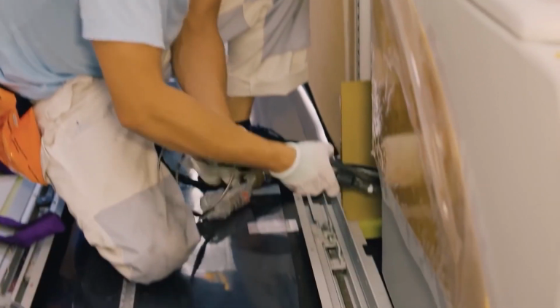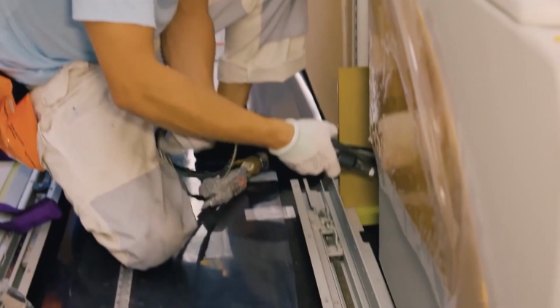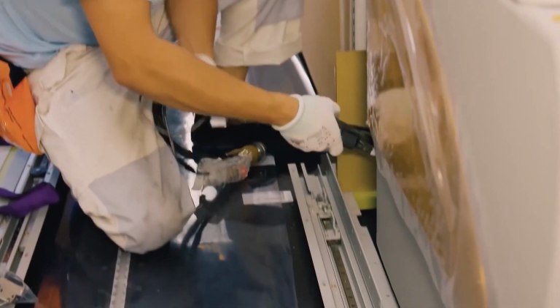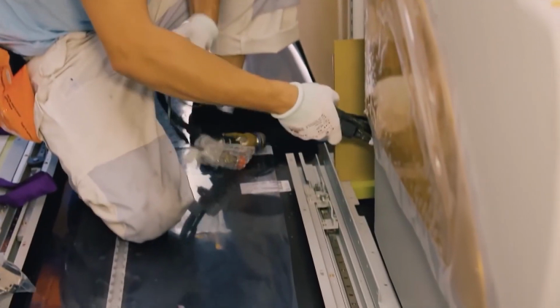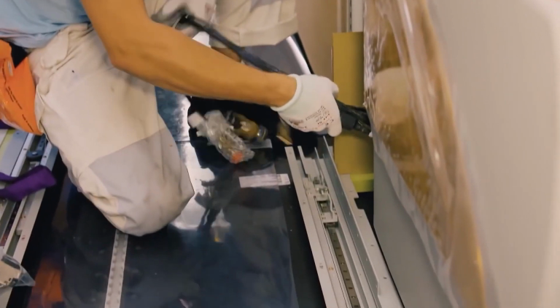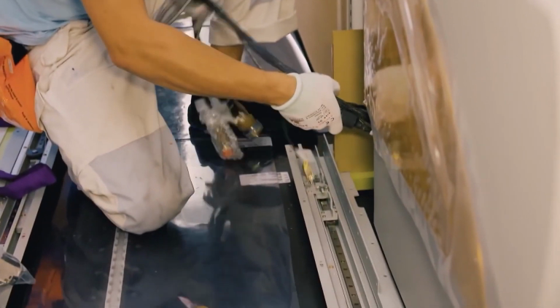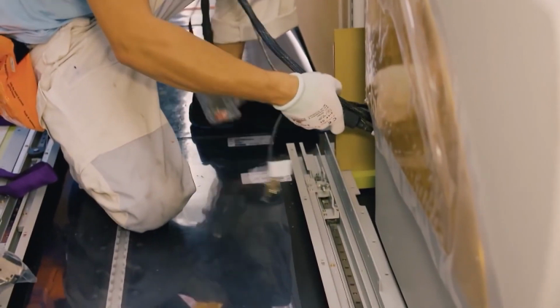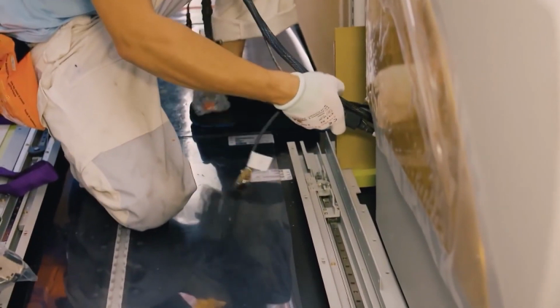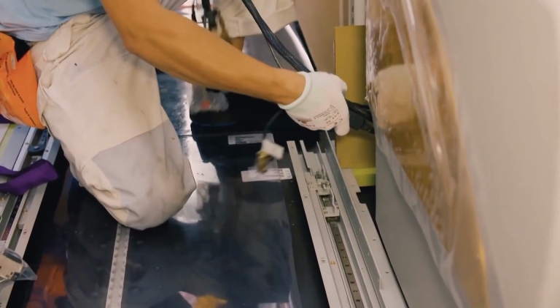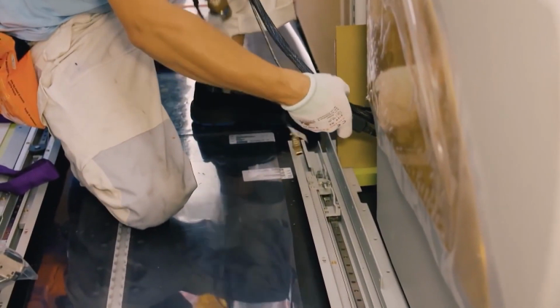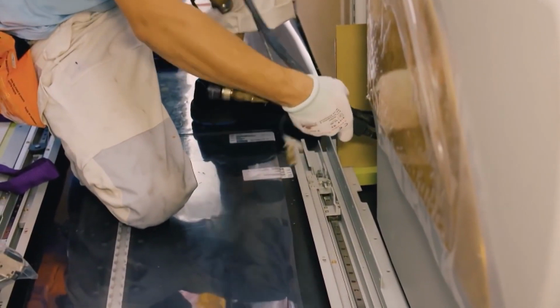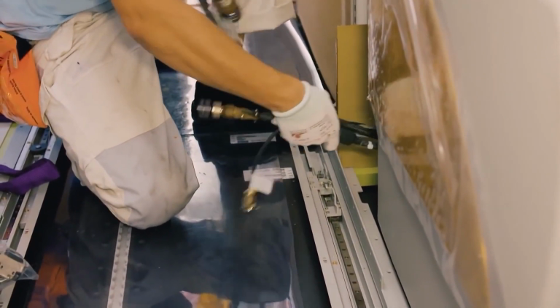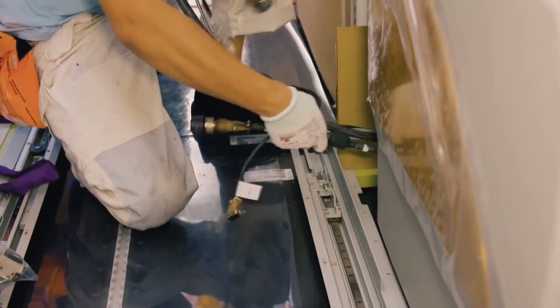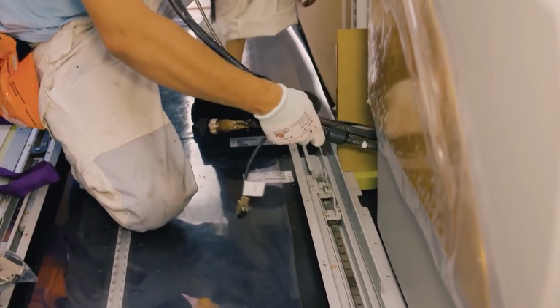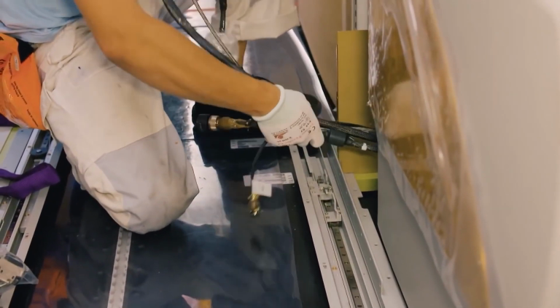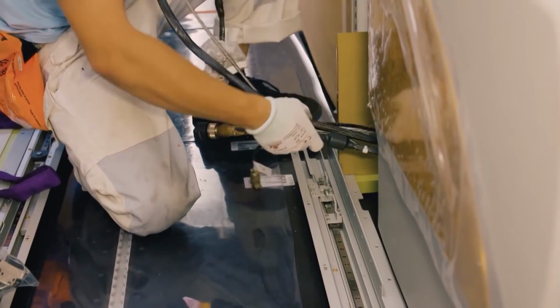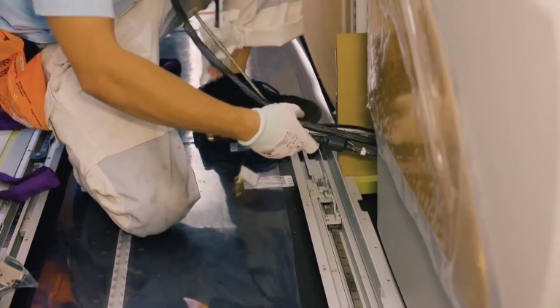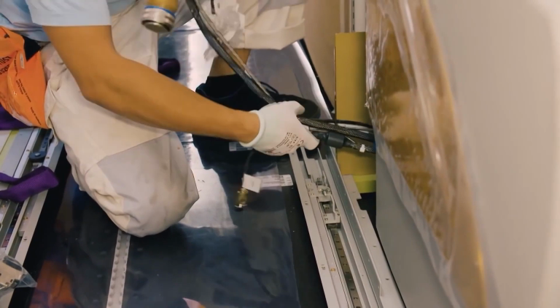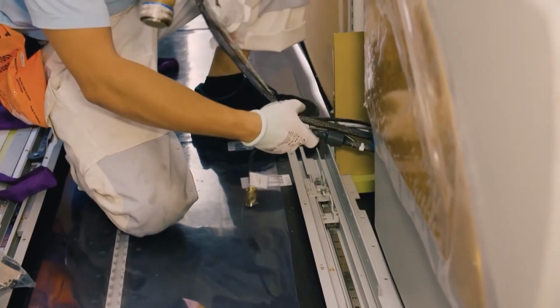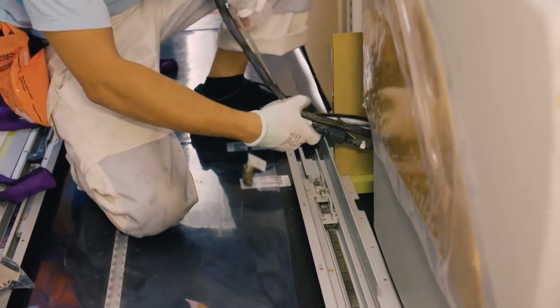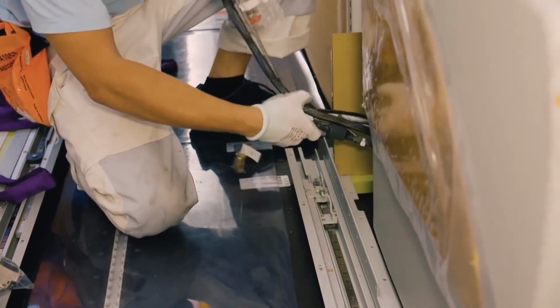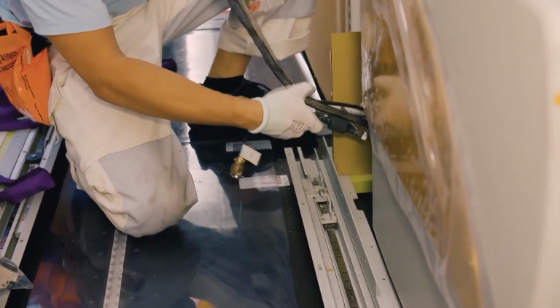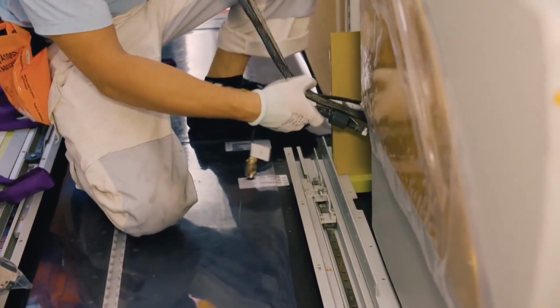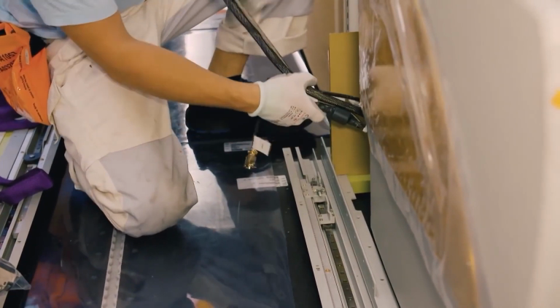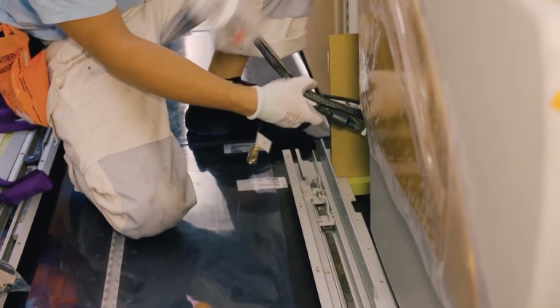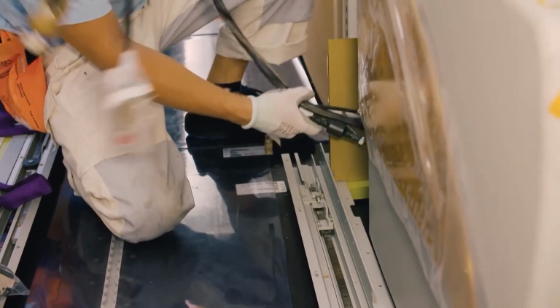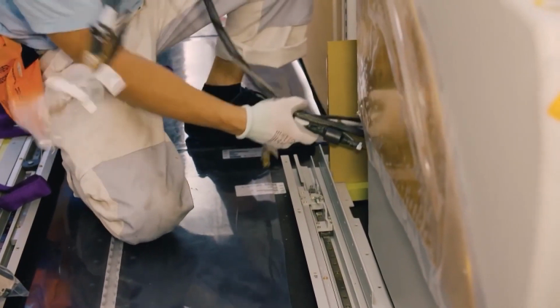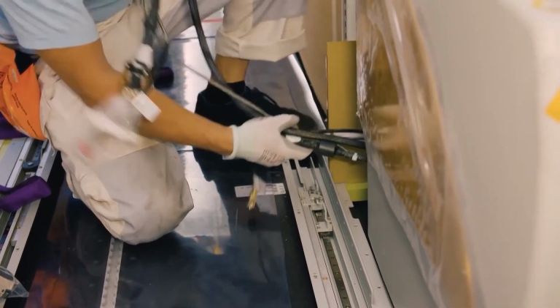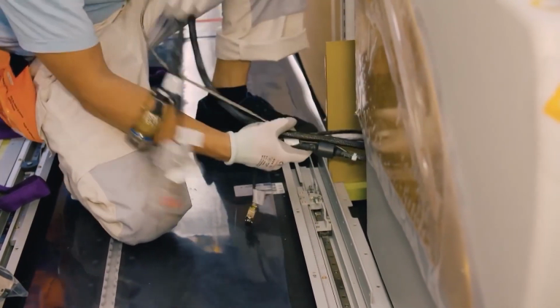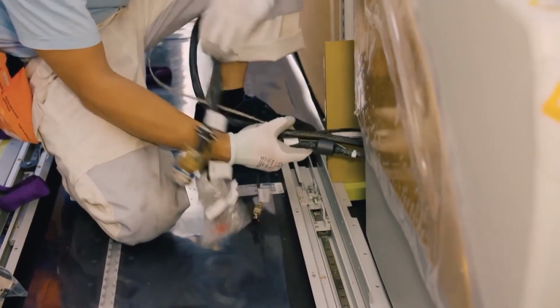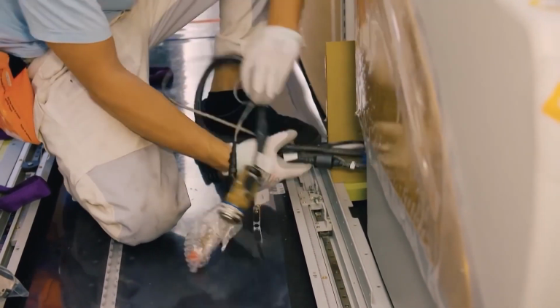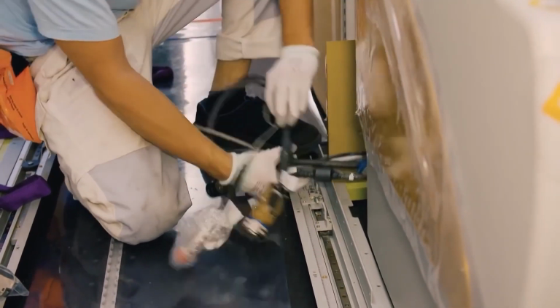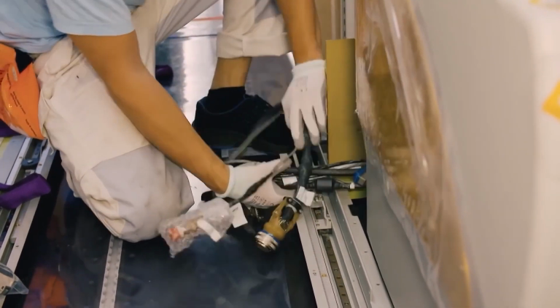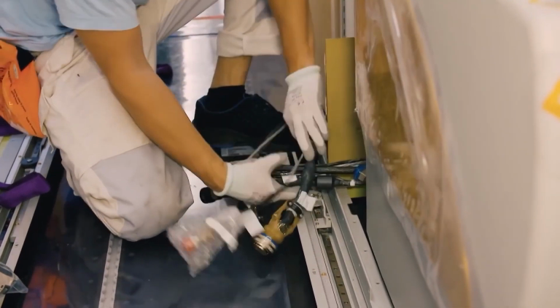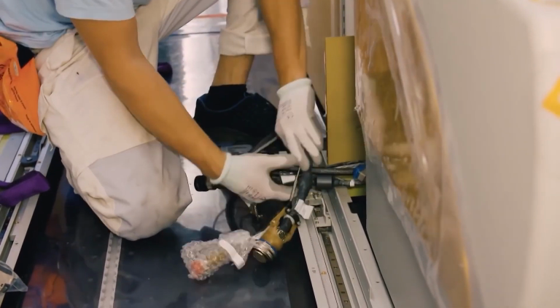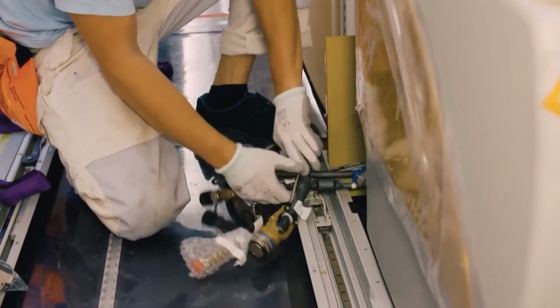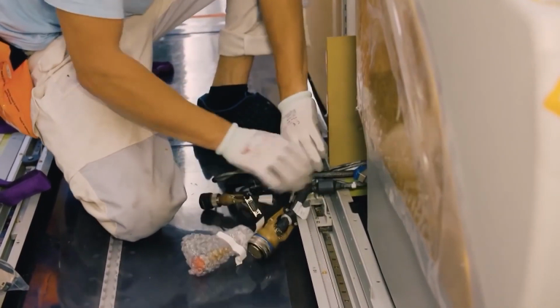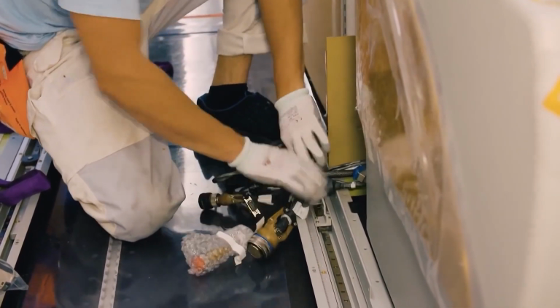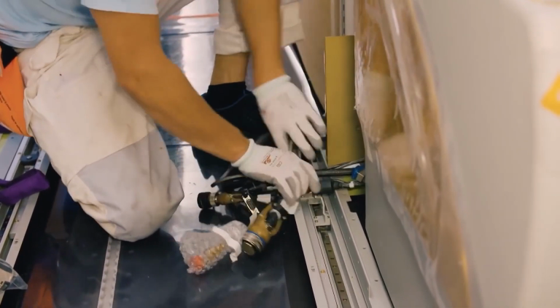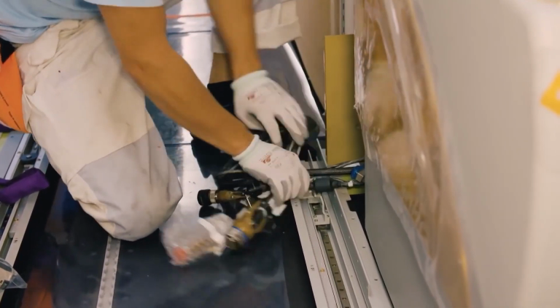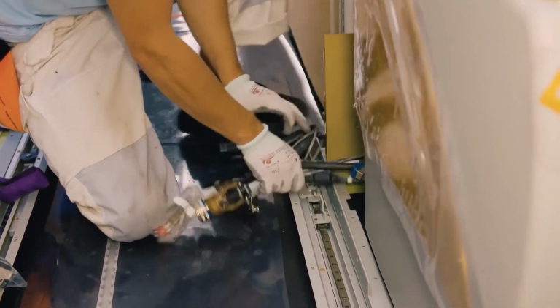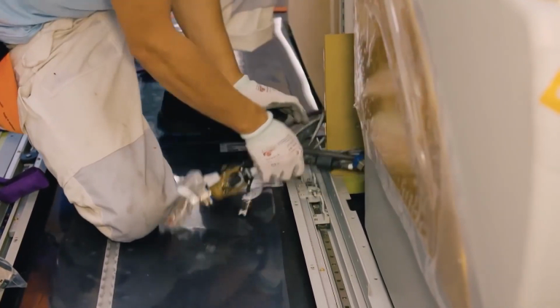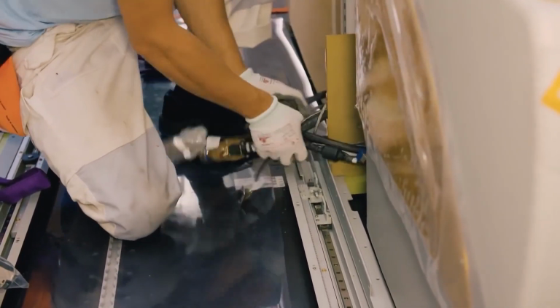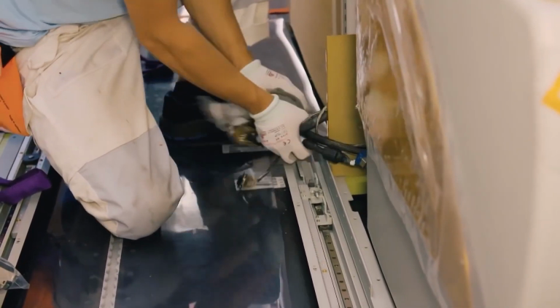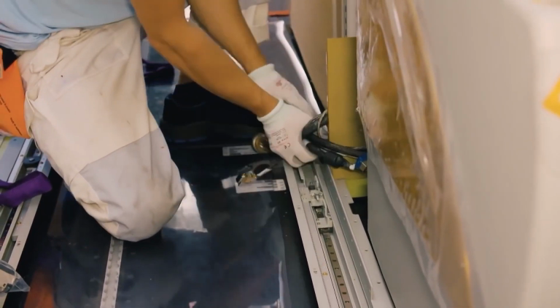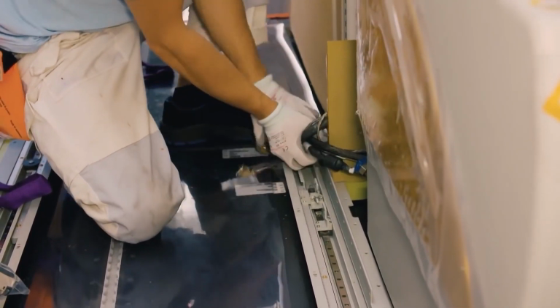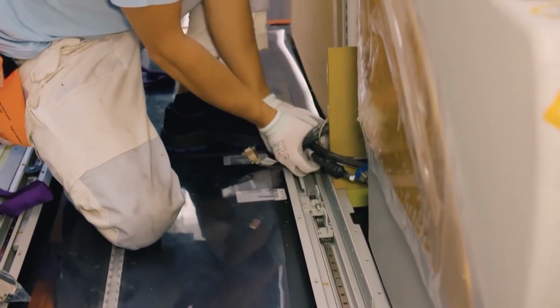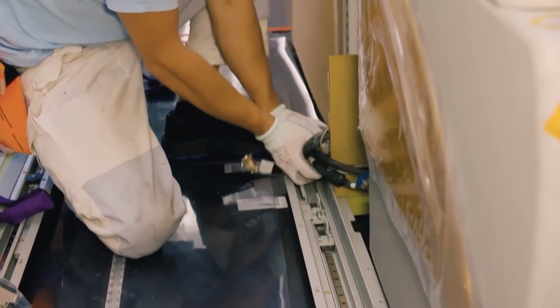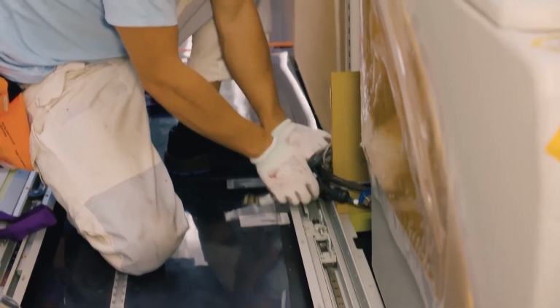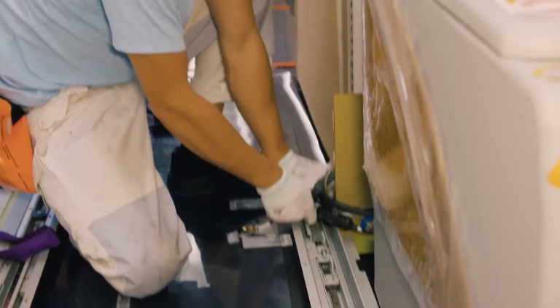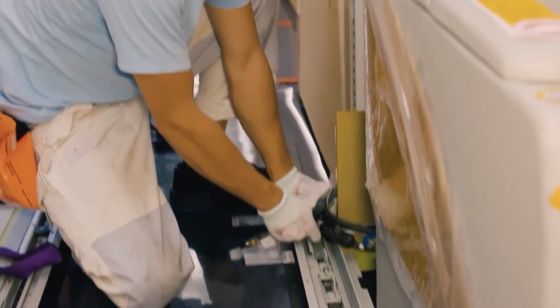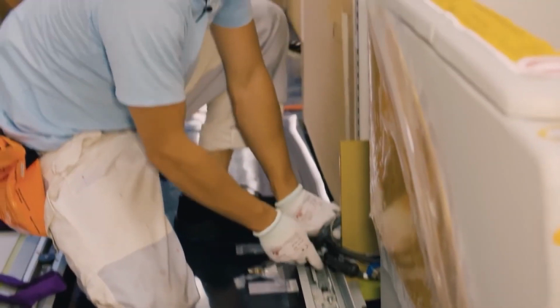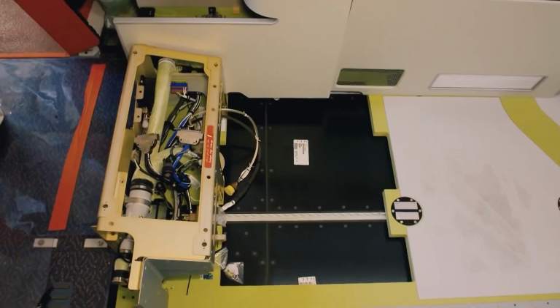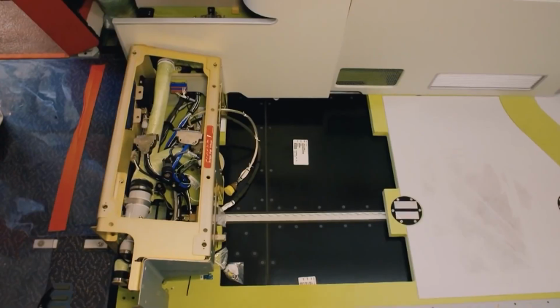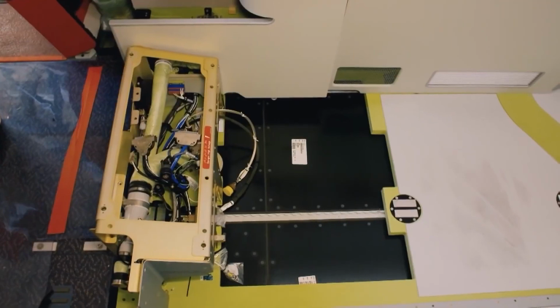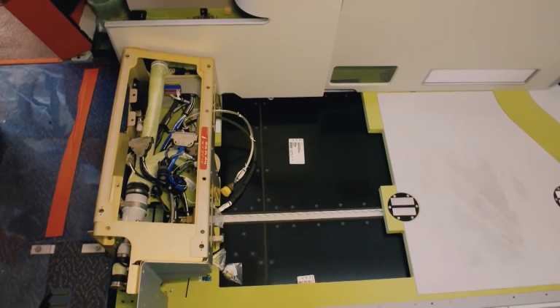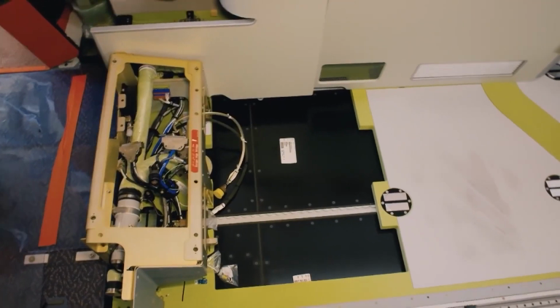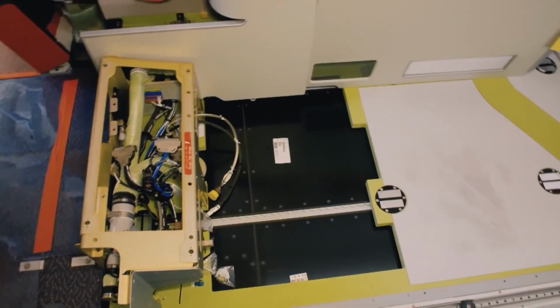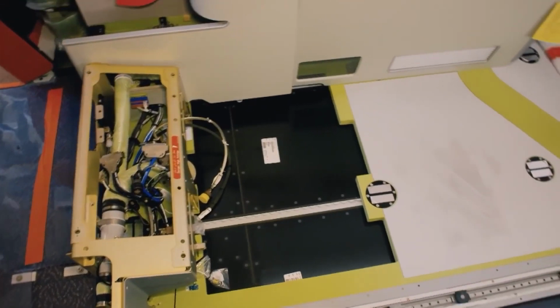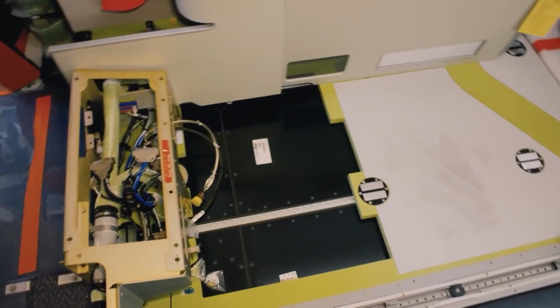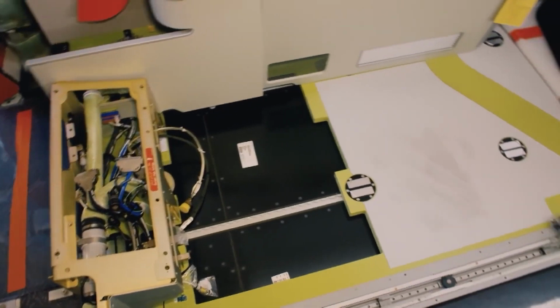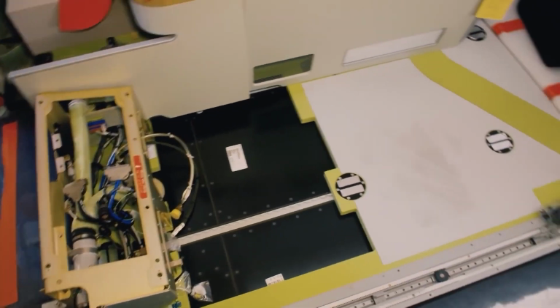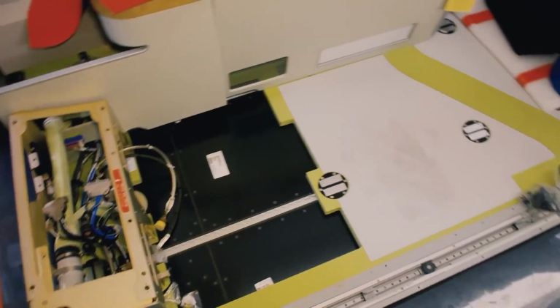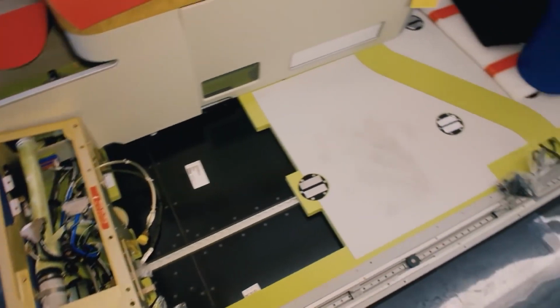Back in the factory, the seats have been fitted out, building the aircraft from the outside to the inside.